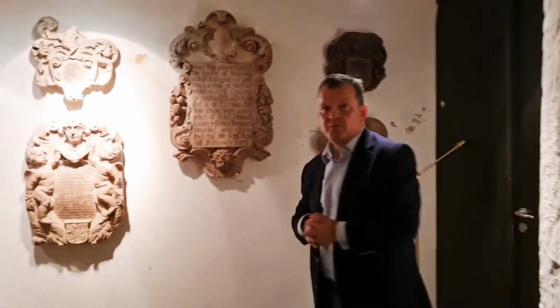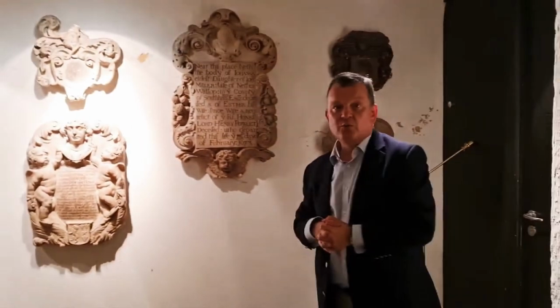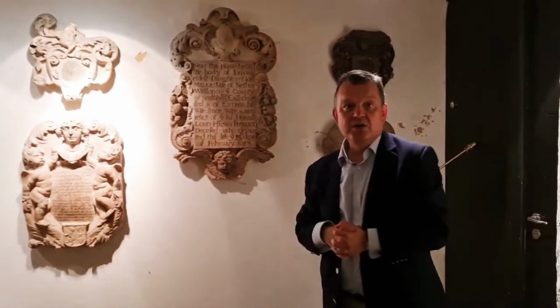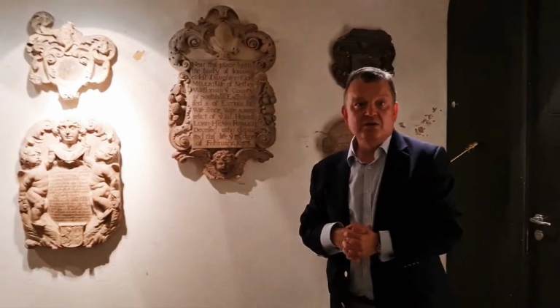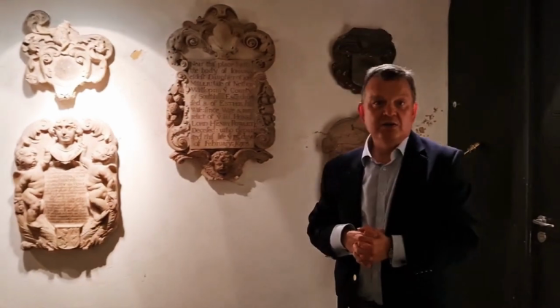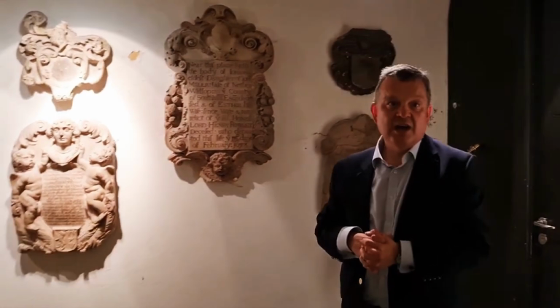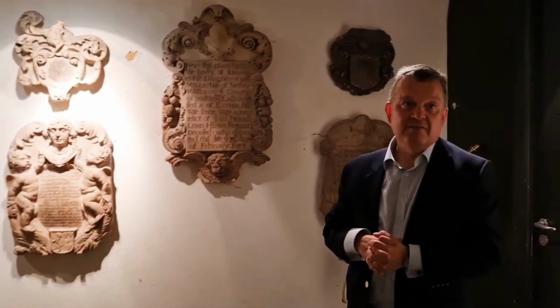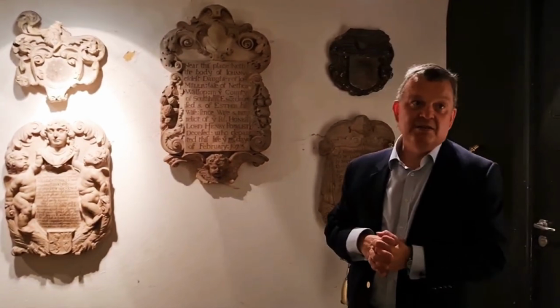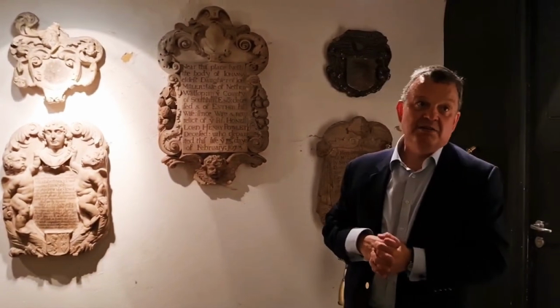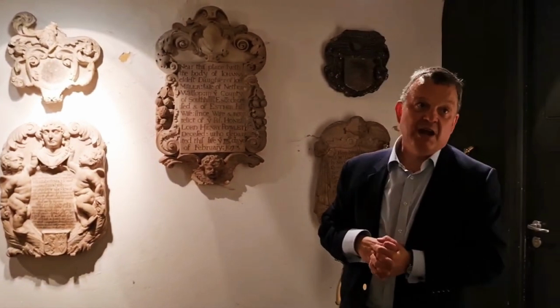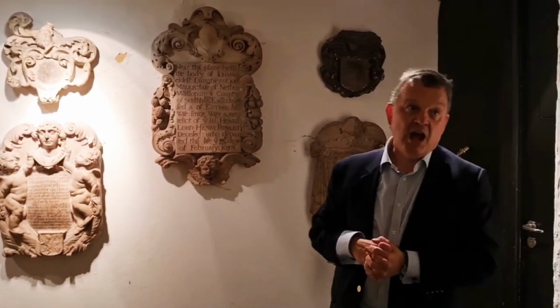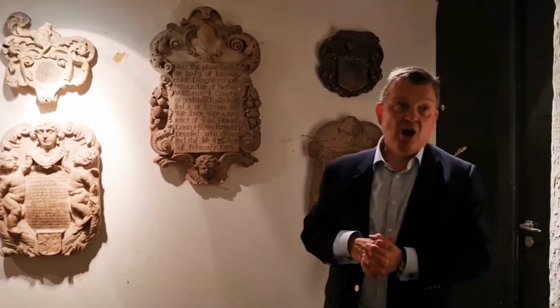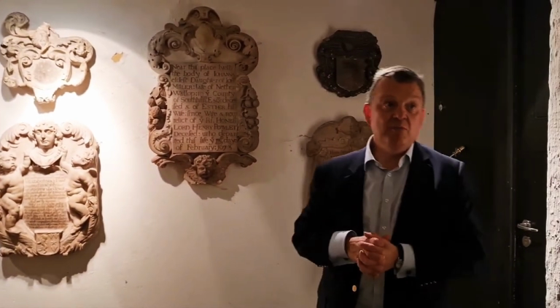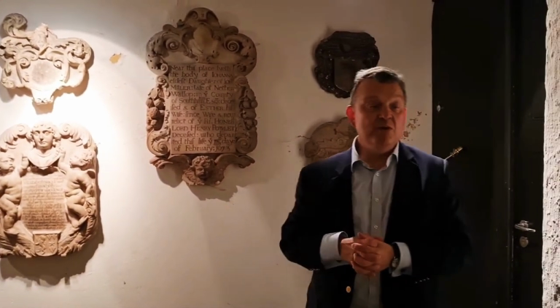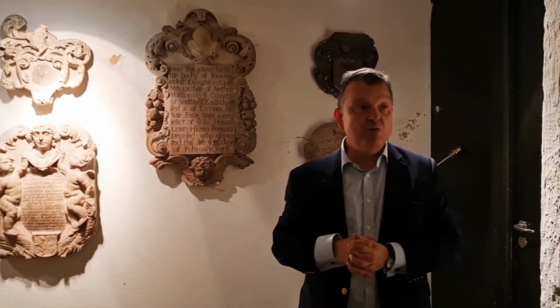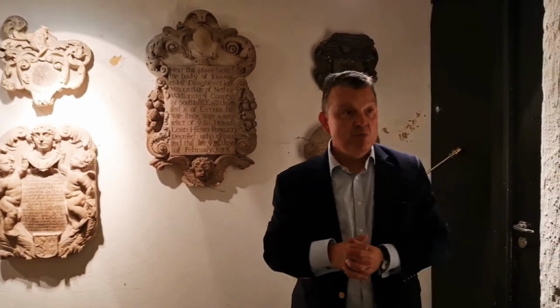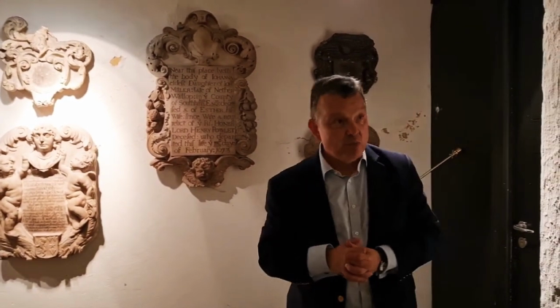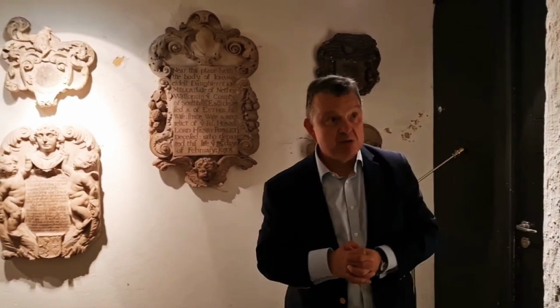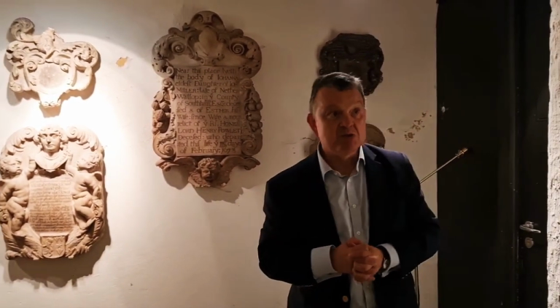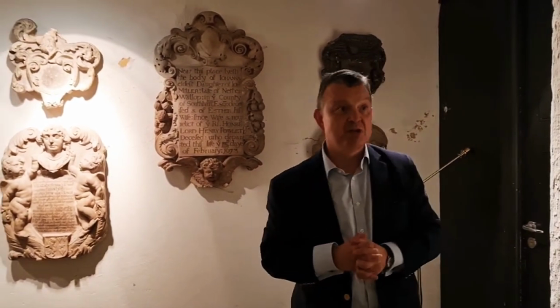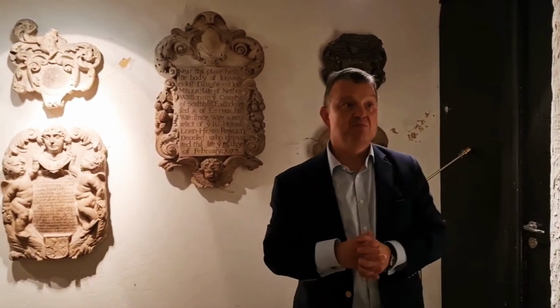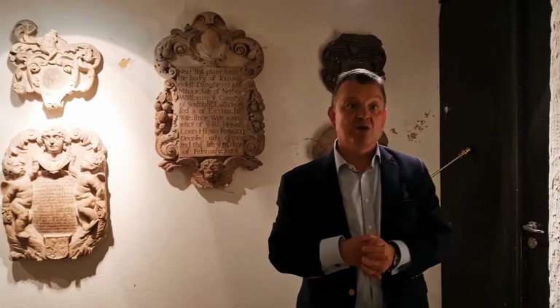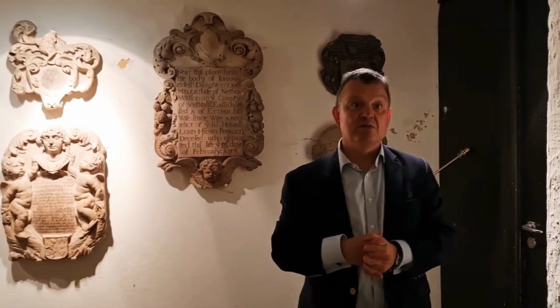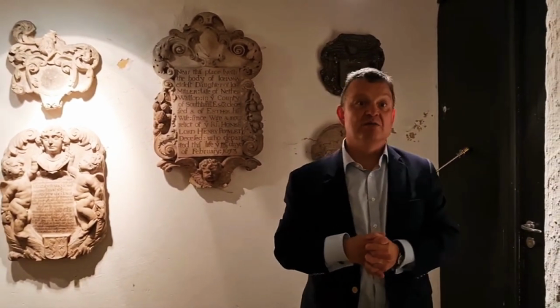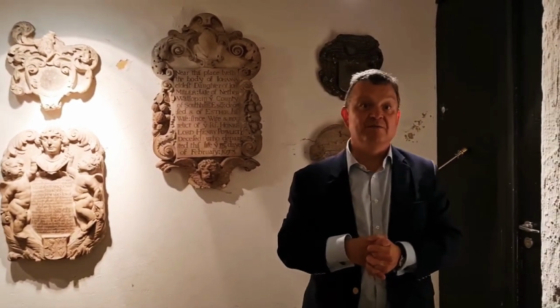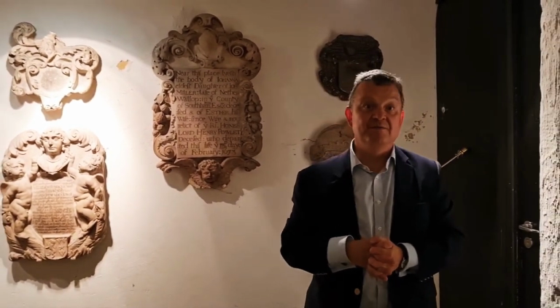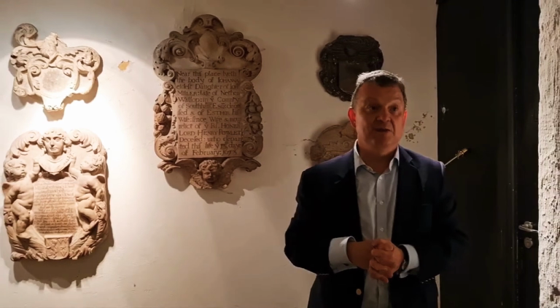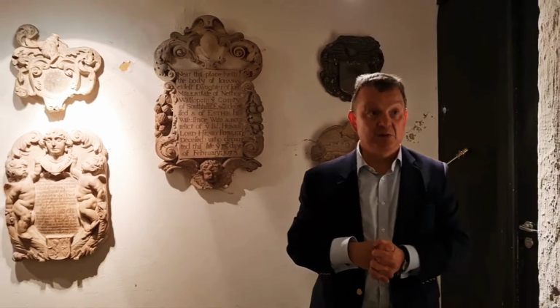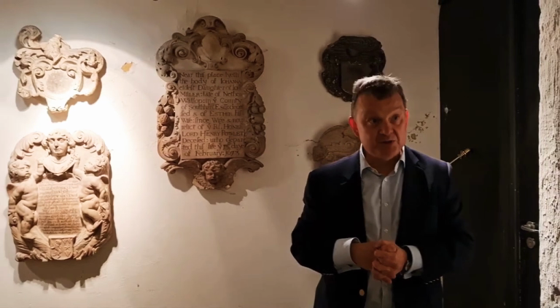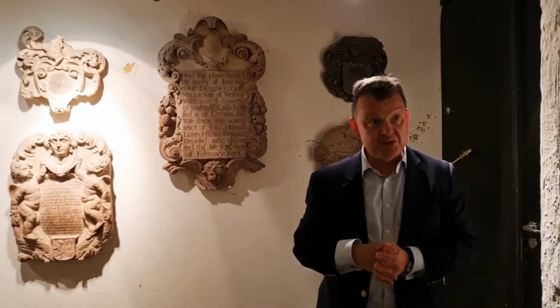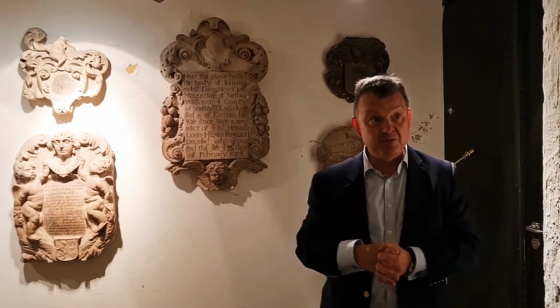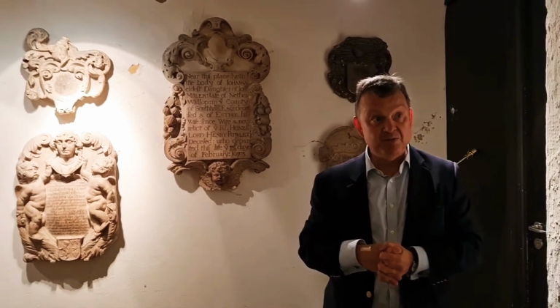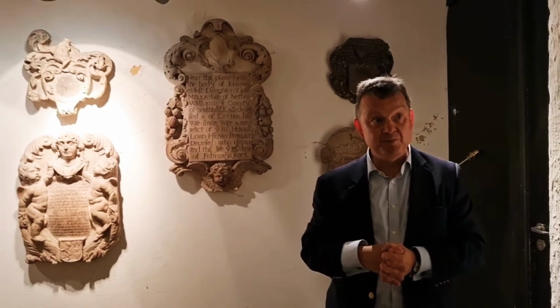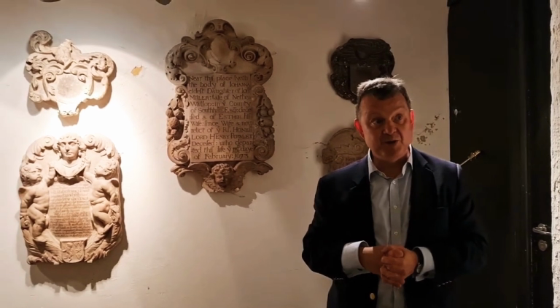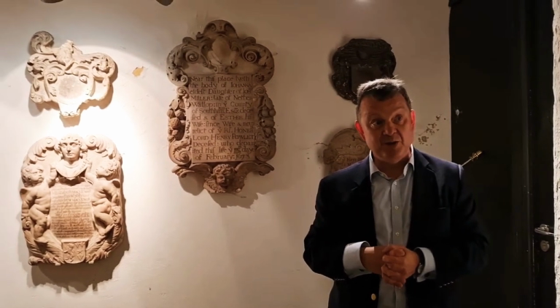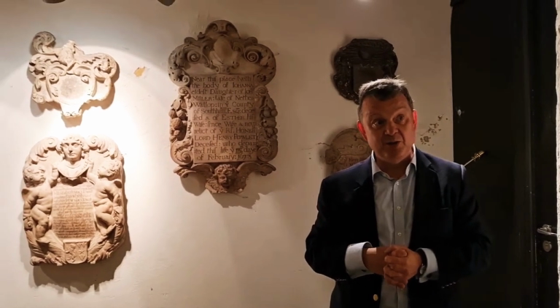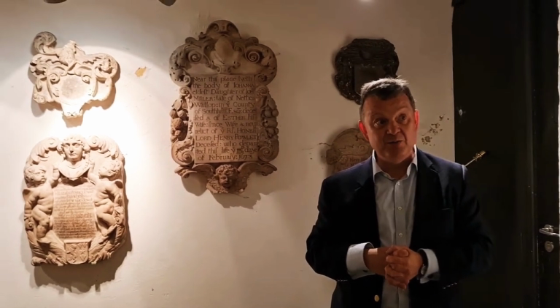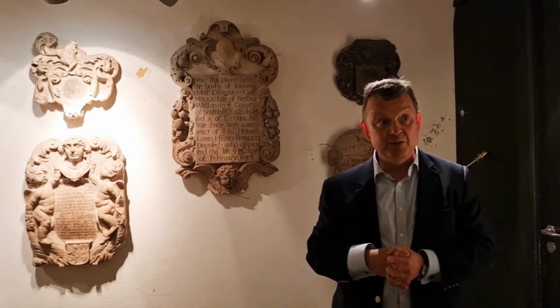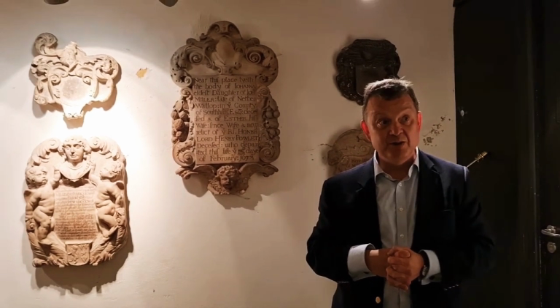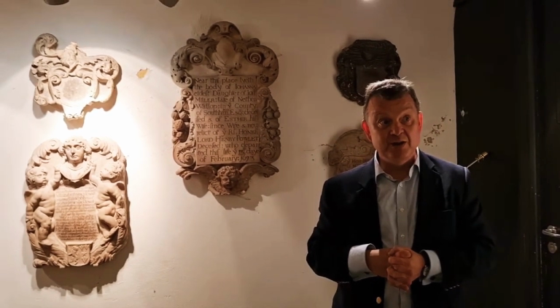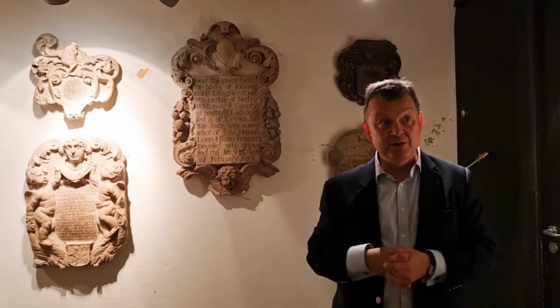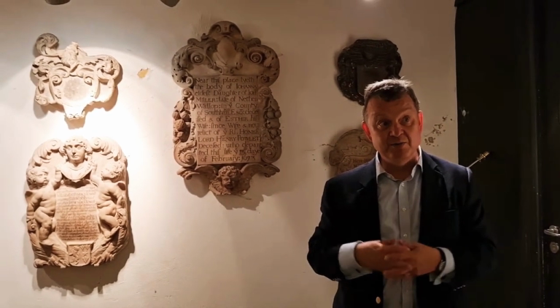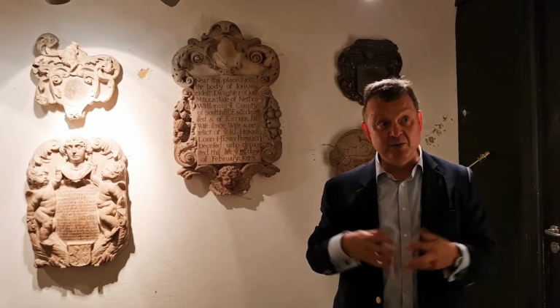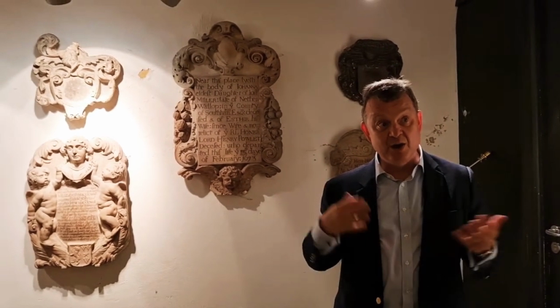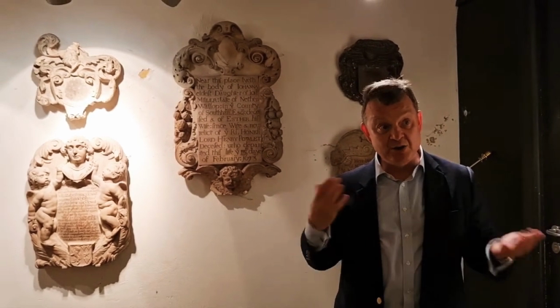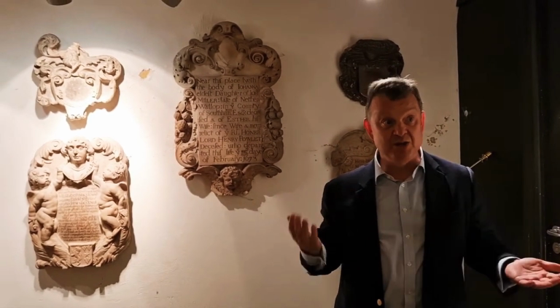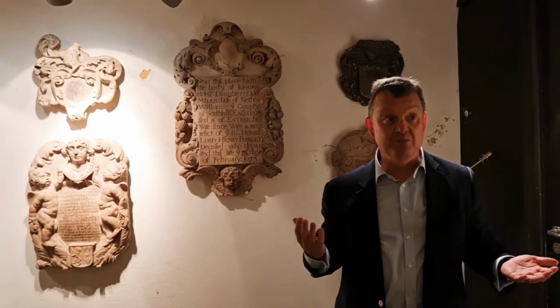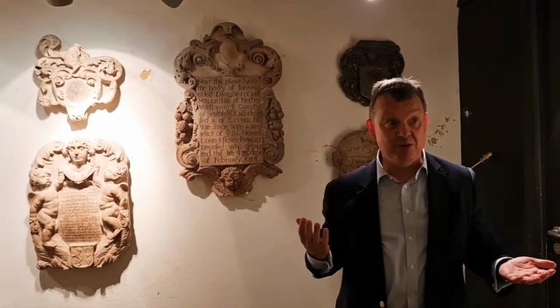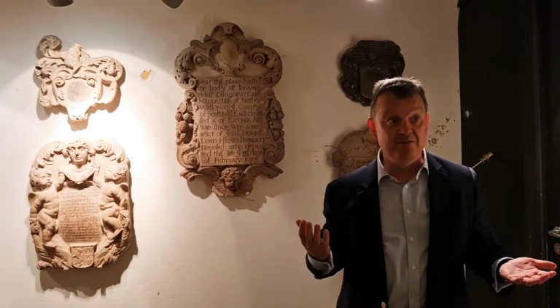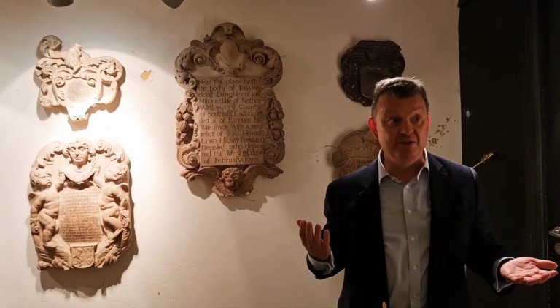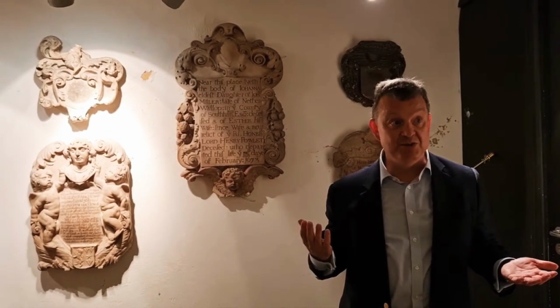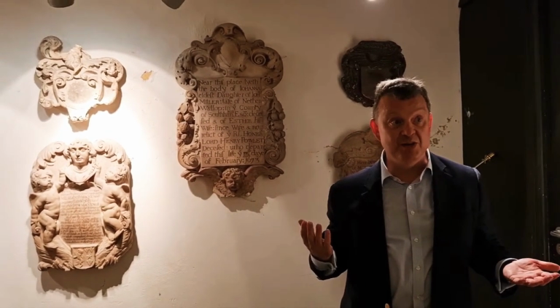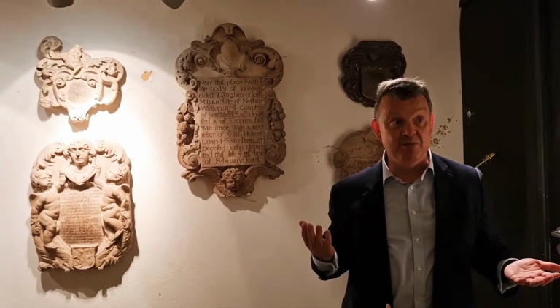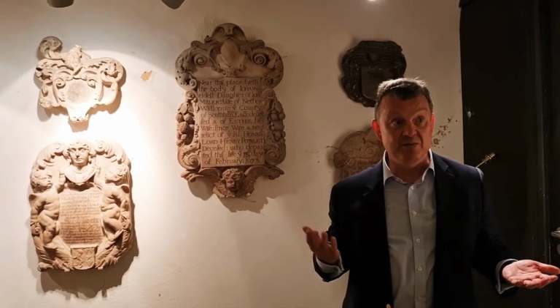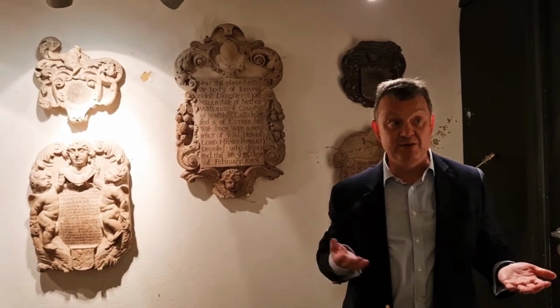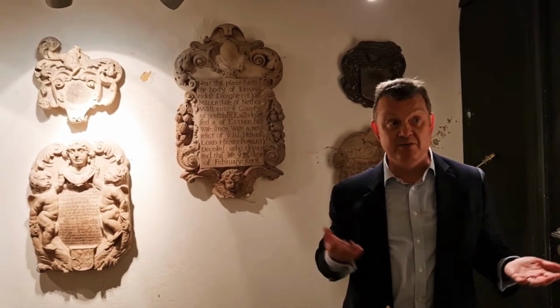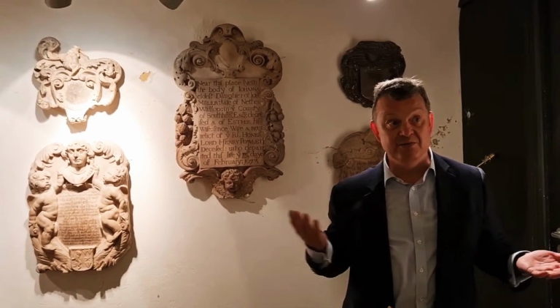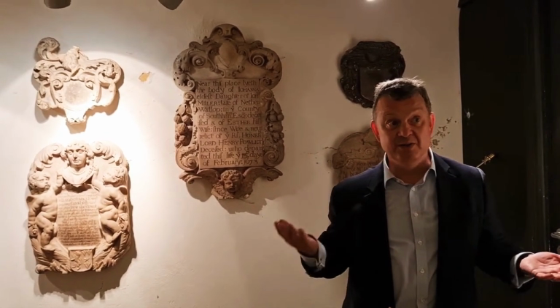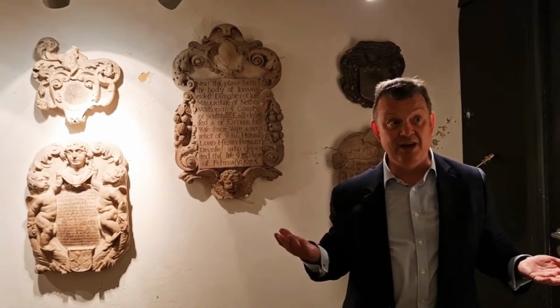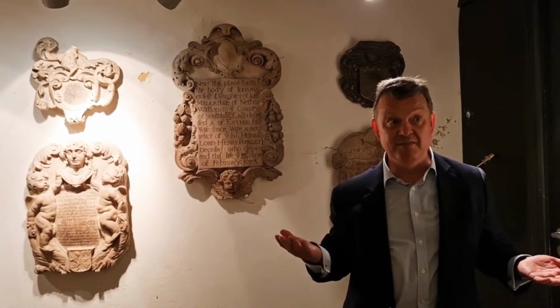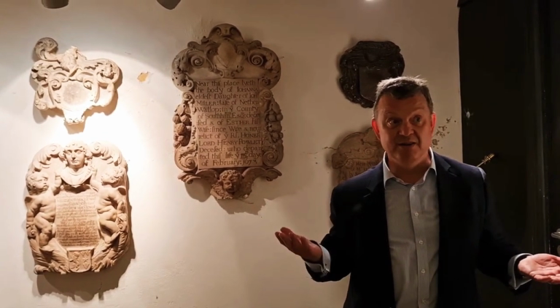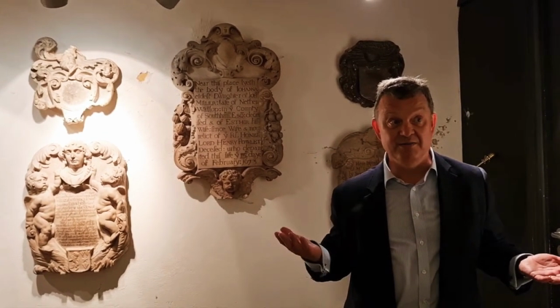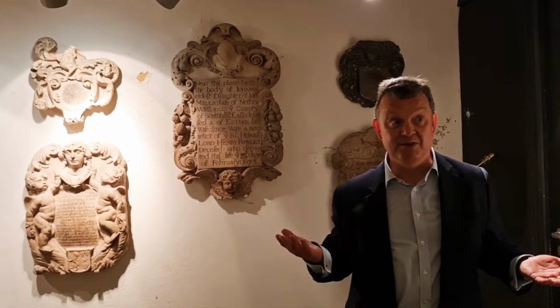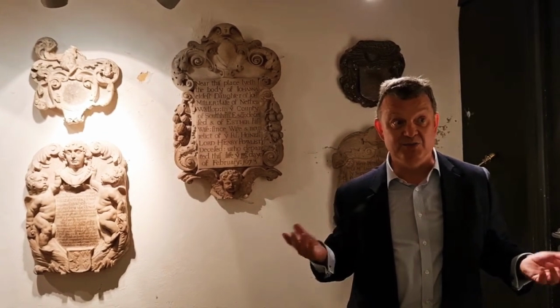We were St. Martin in the Fields, and we are St. Martin in the Fields now, but we don't really have any fields.